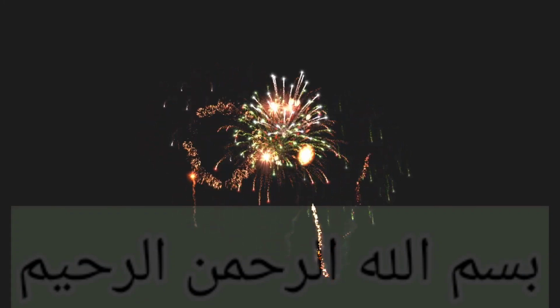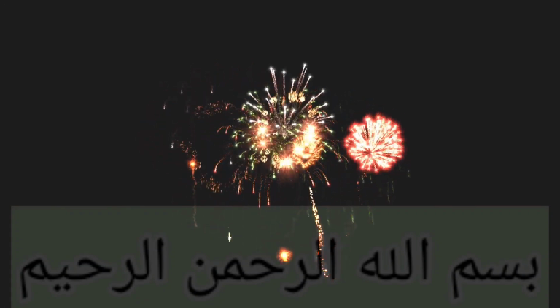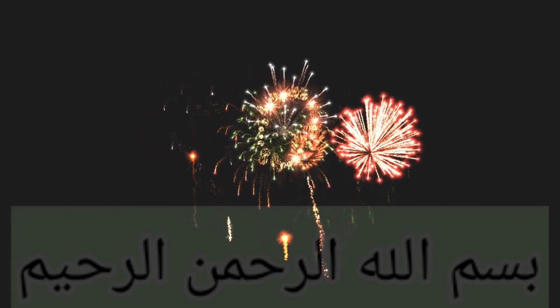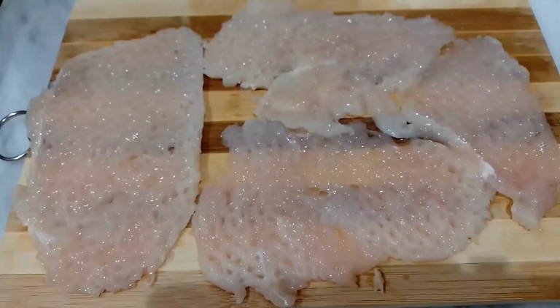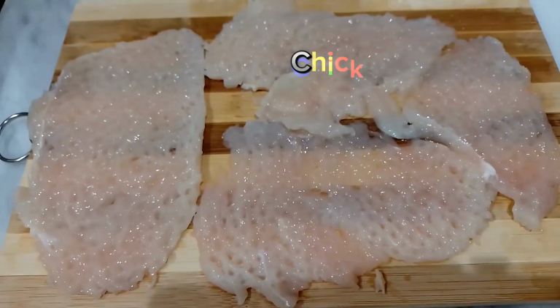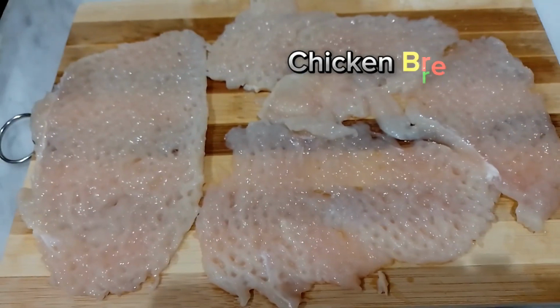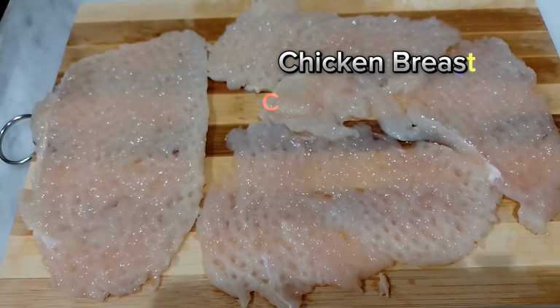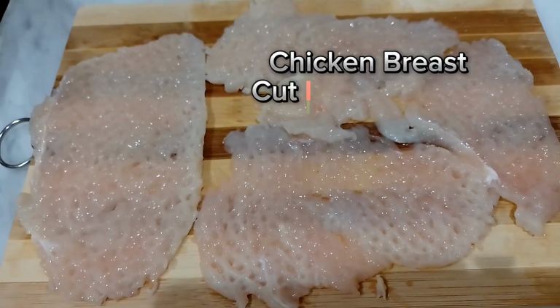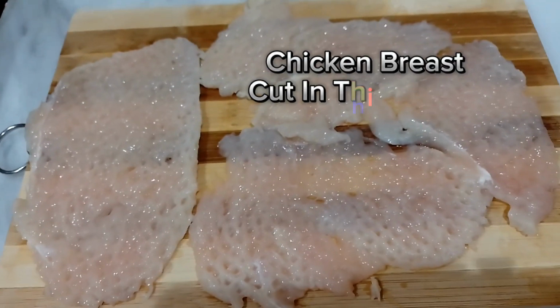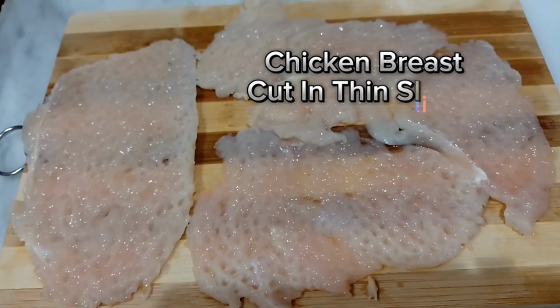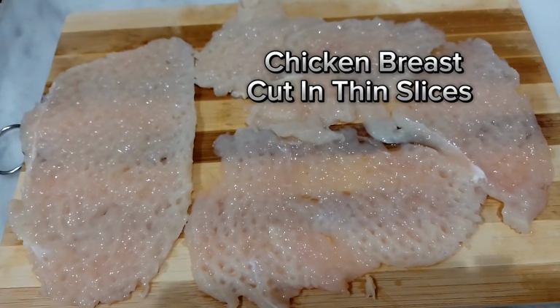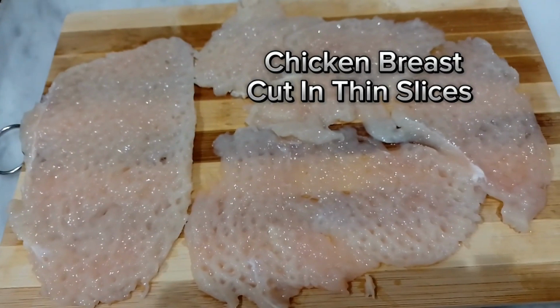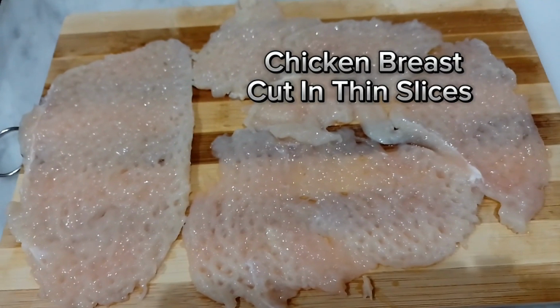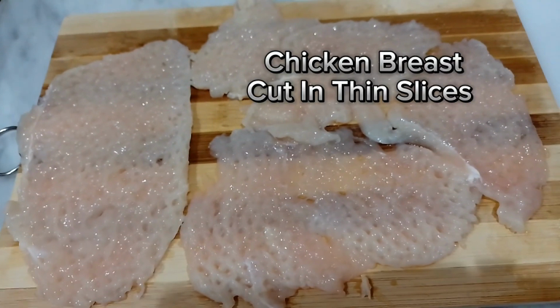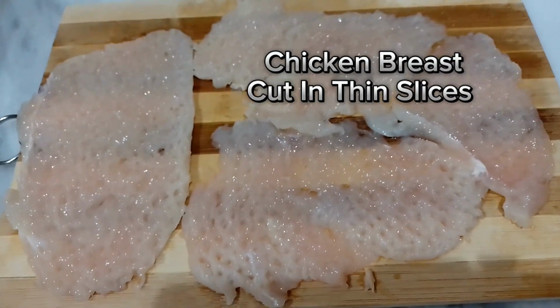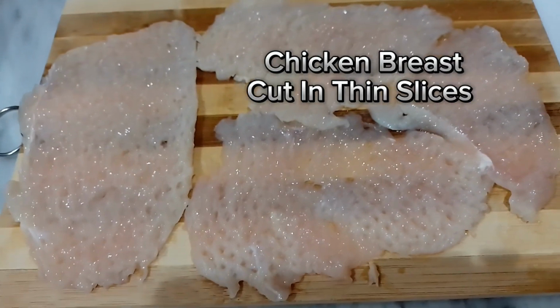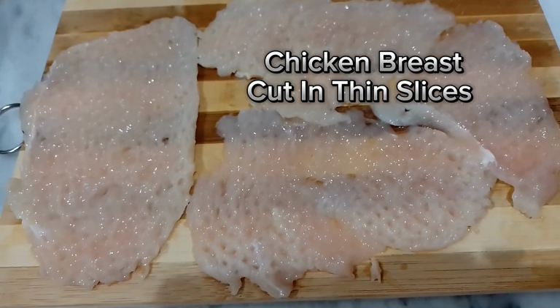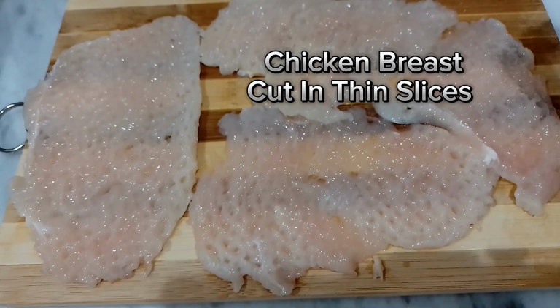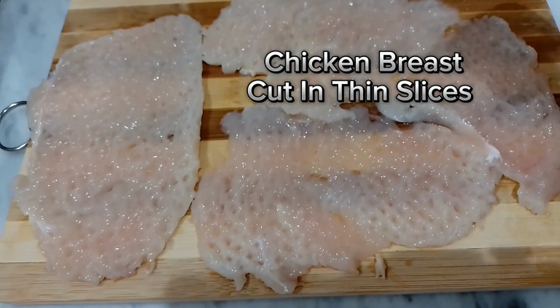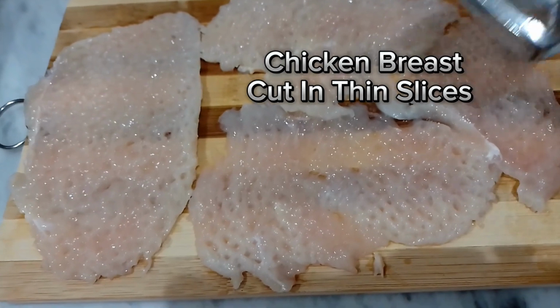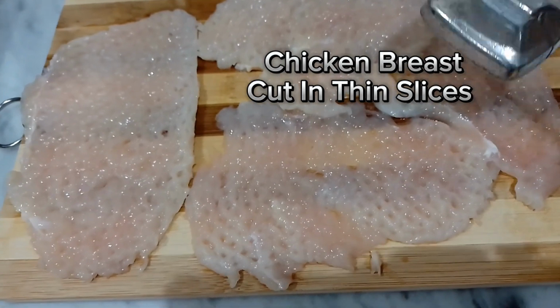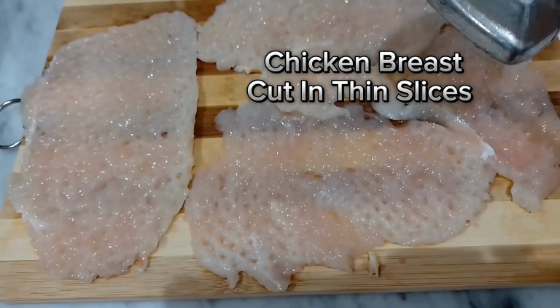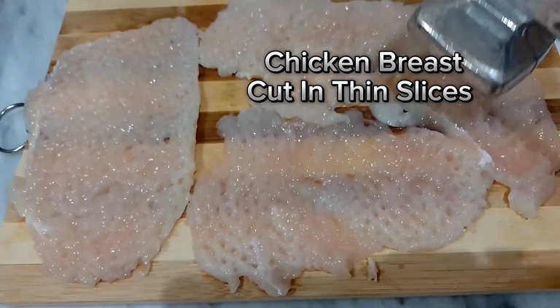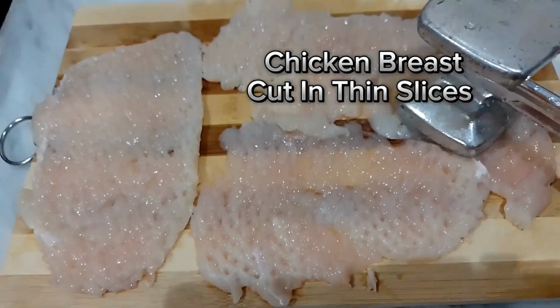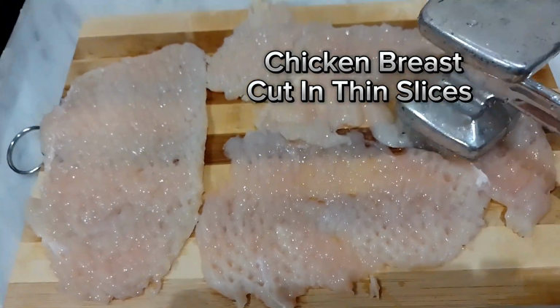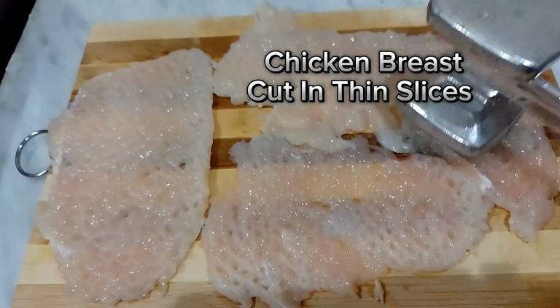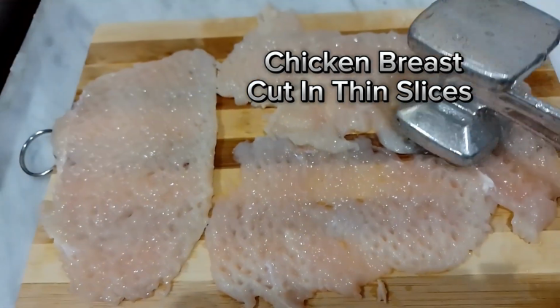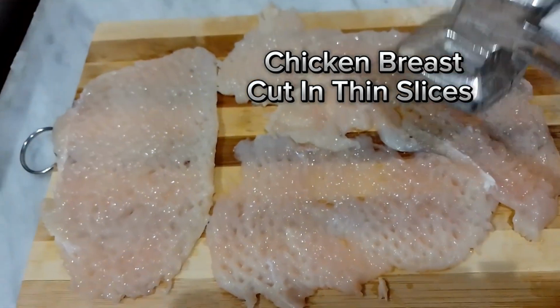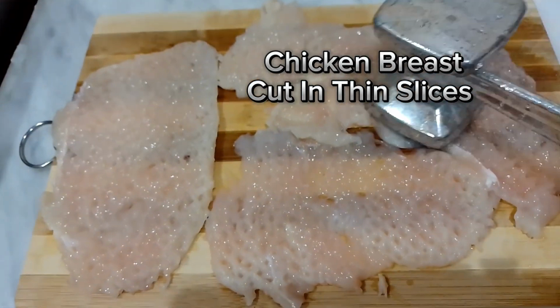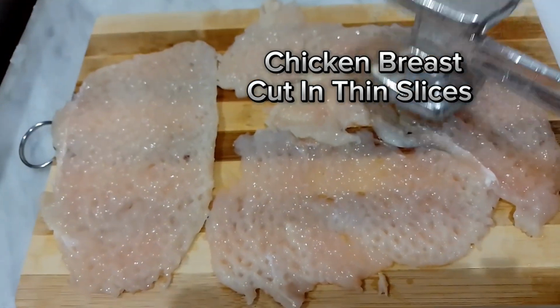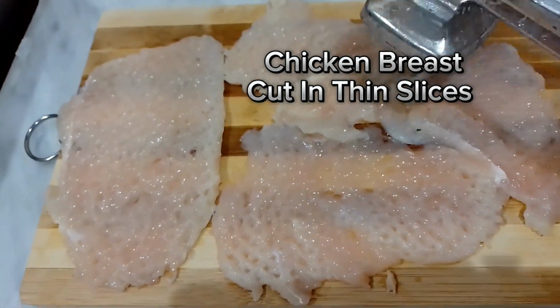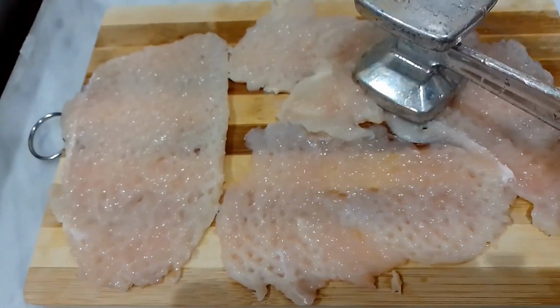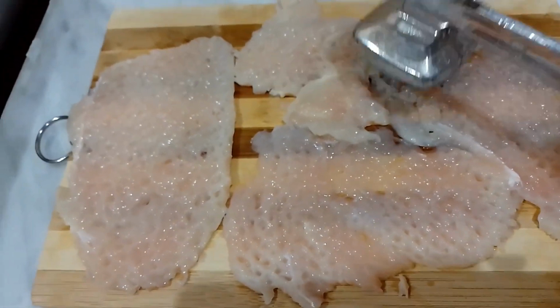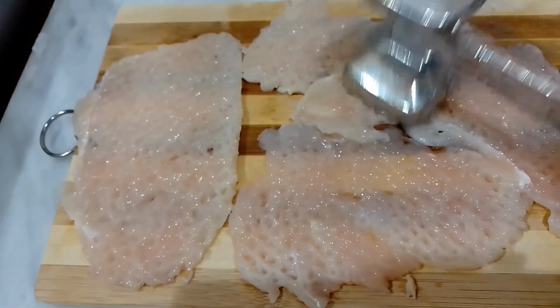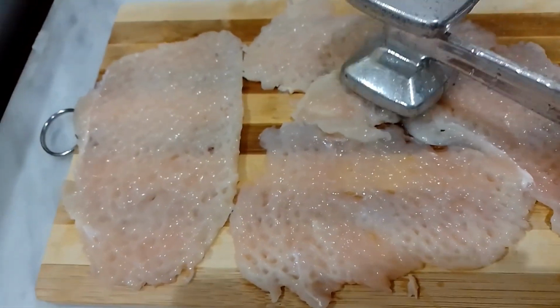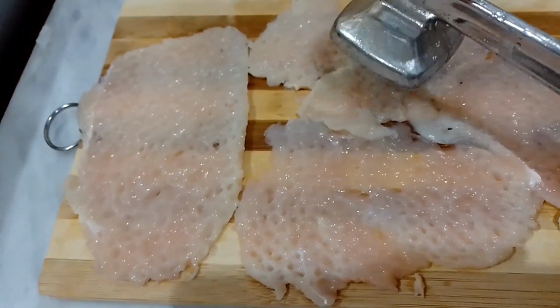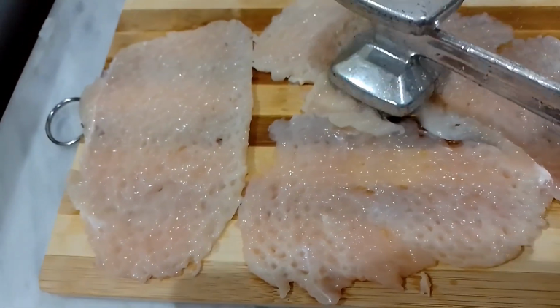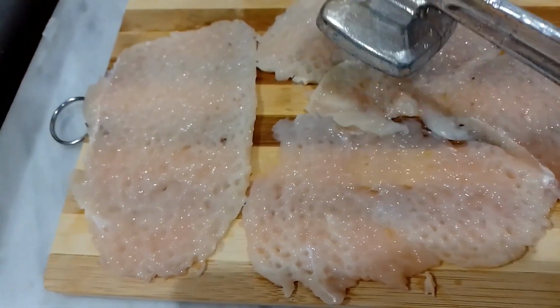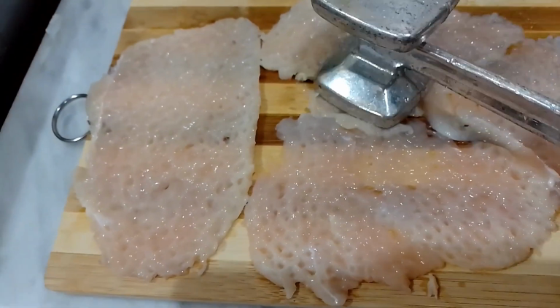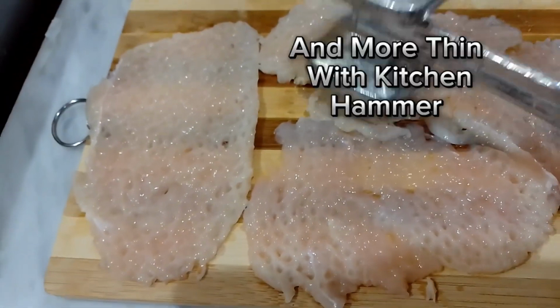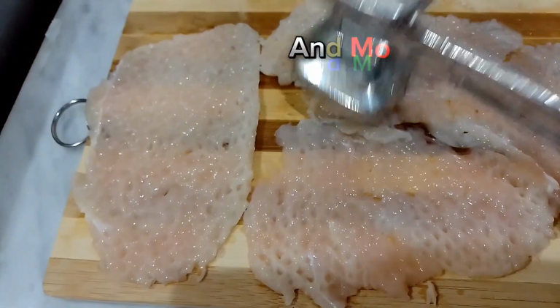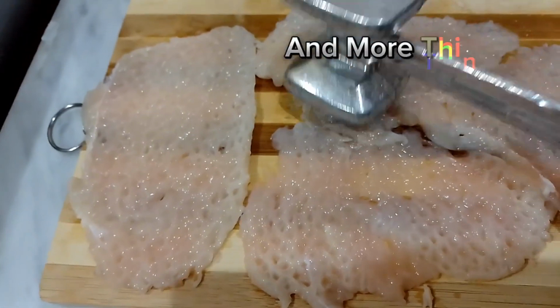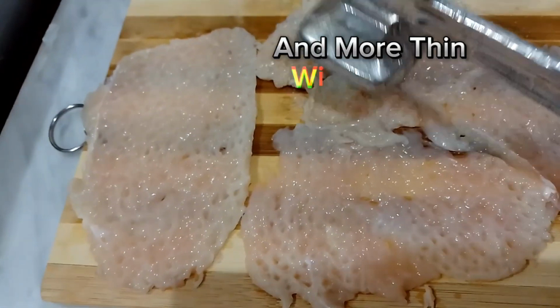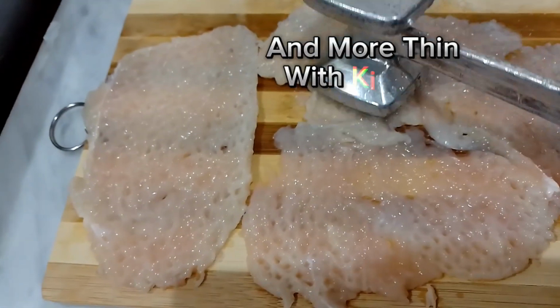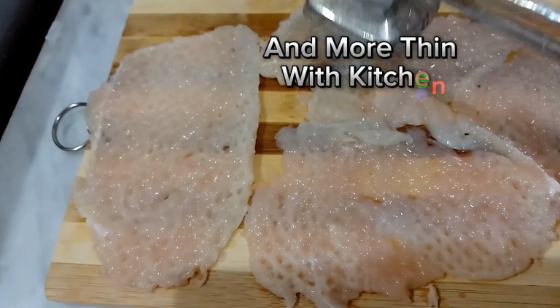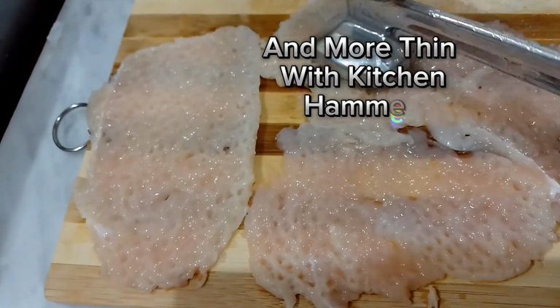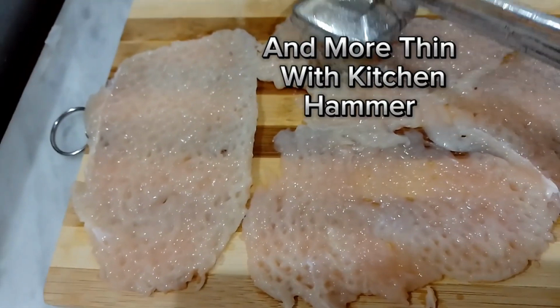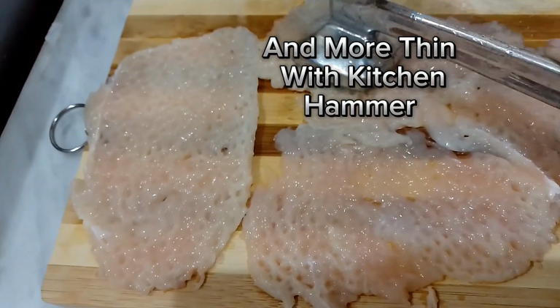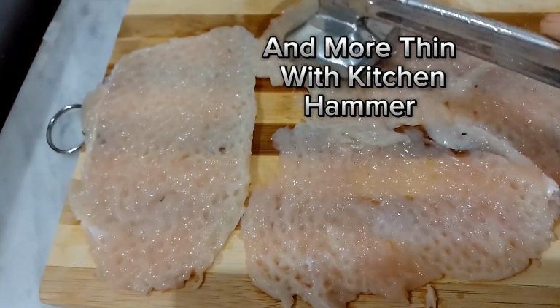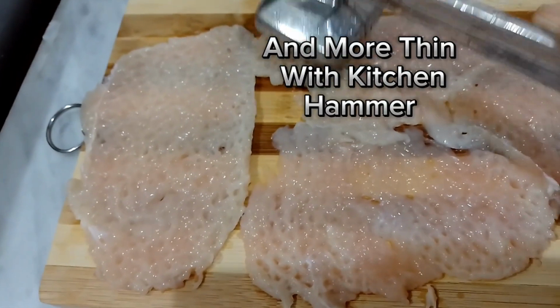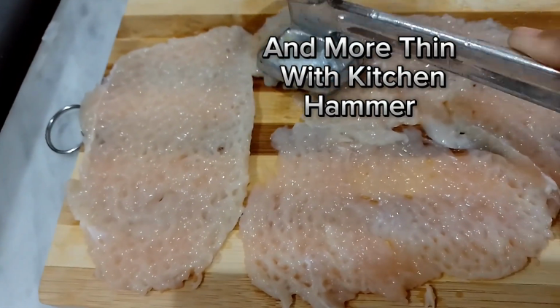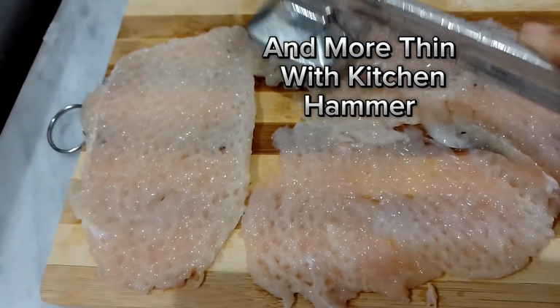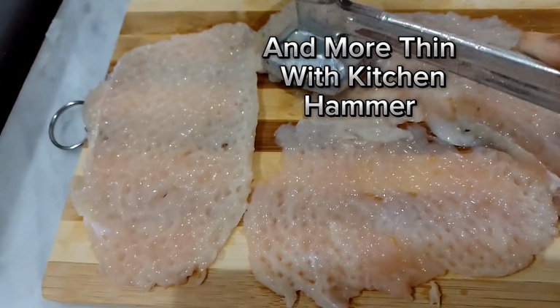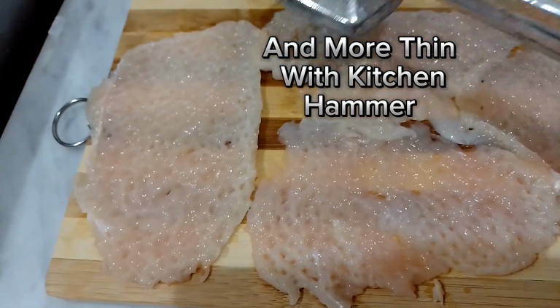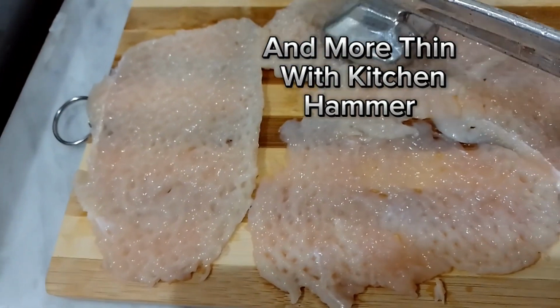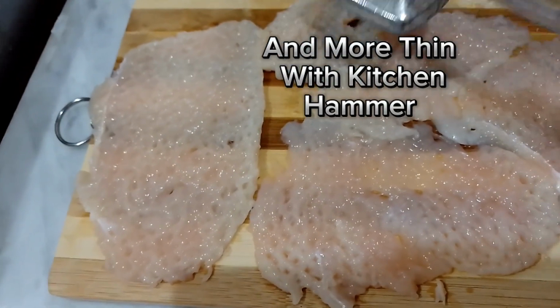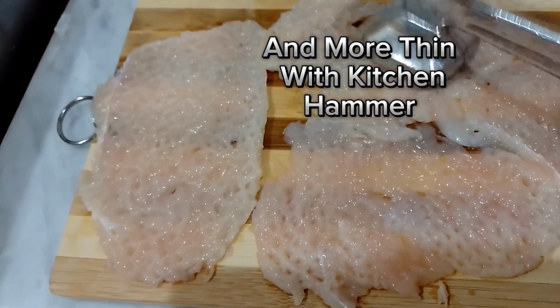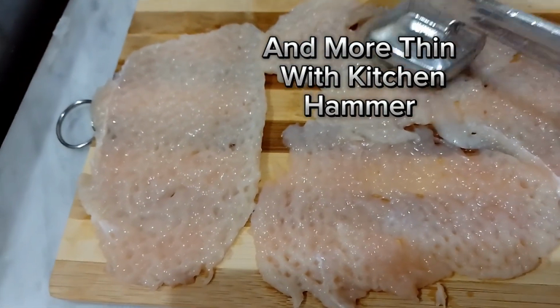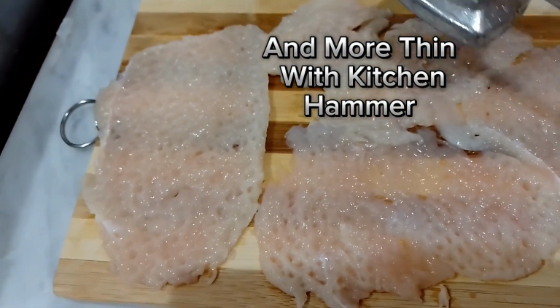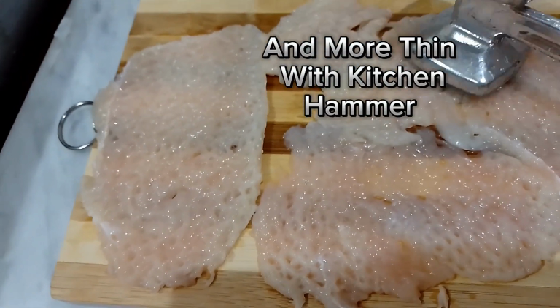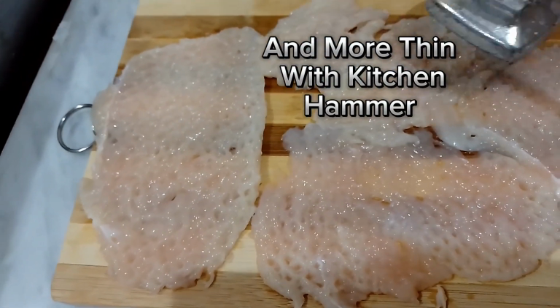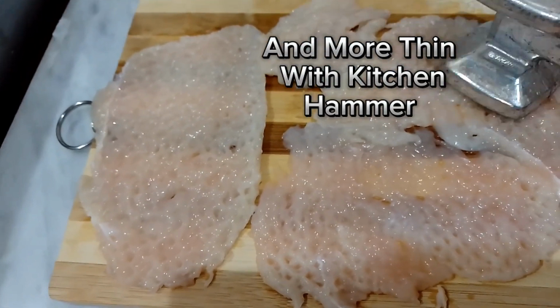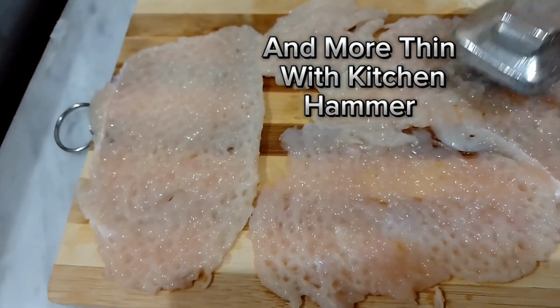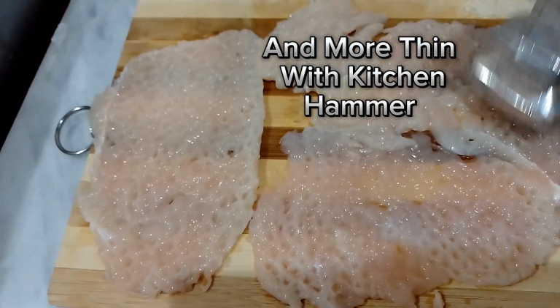Chicken breast, cut in thin slices. And more thin, with kitchen hammer.